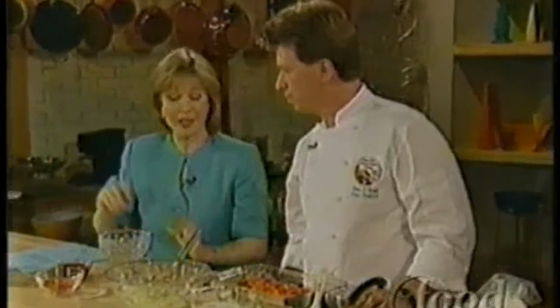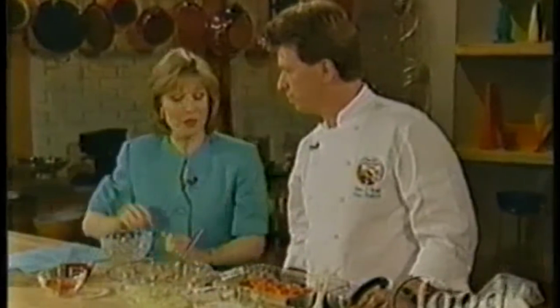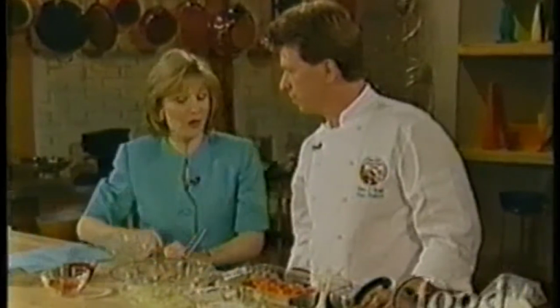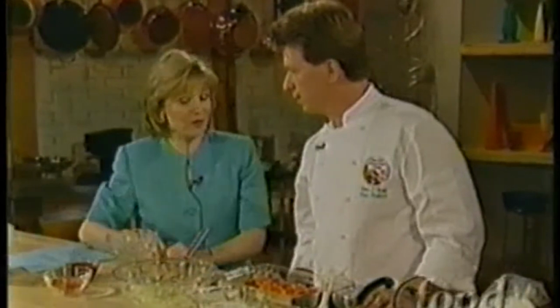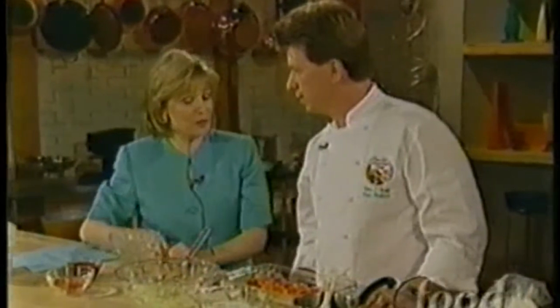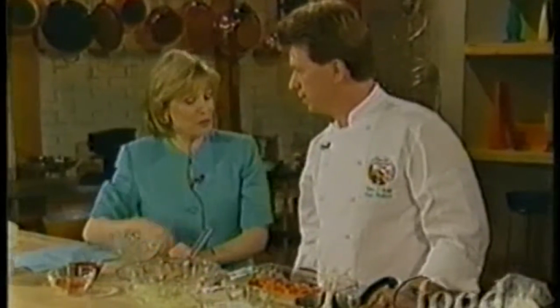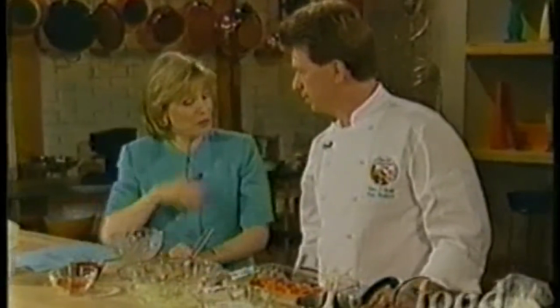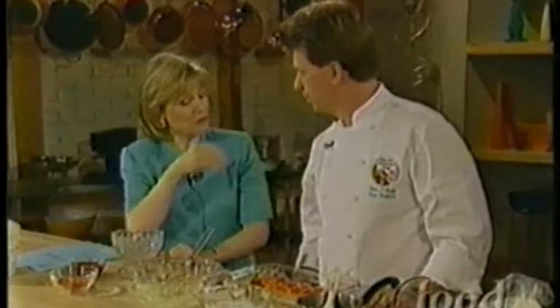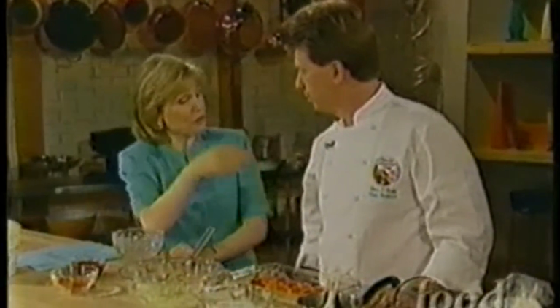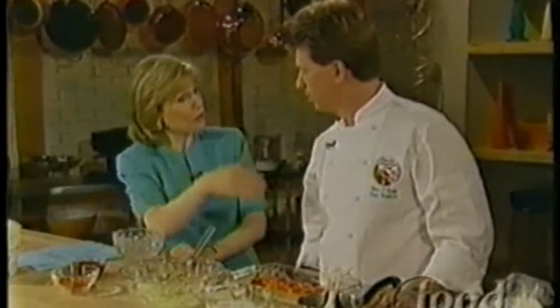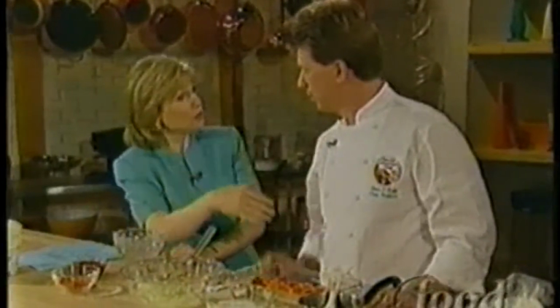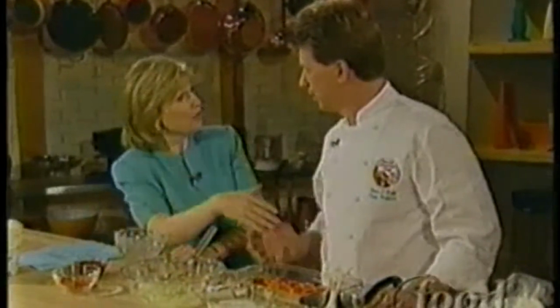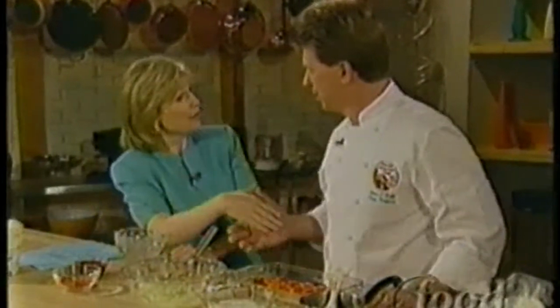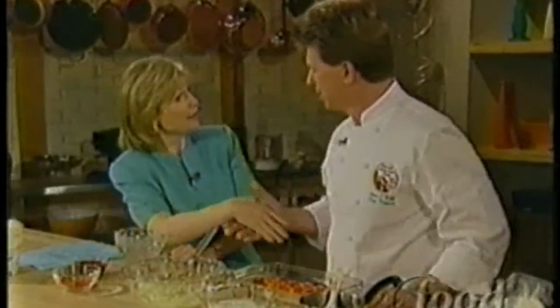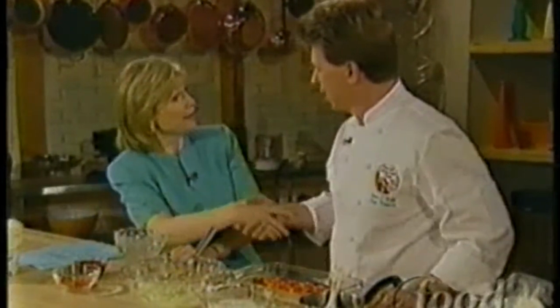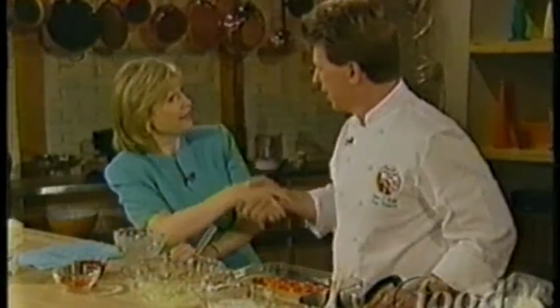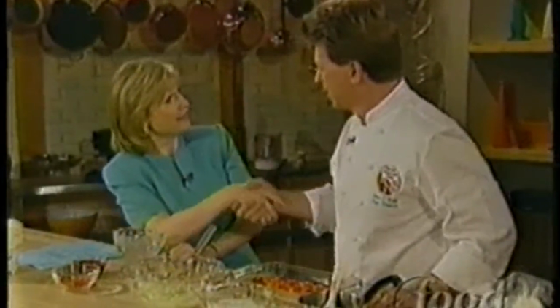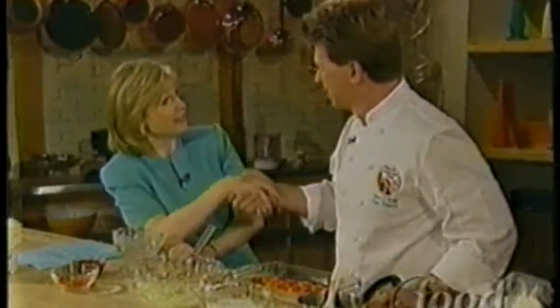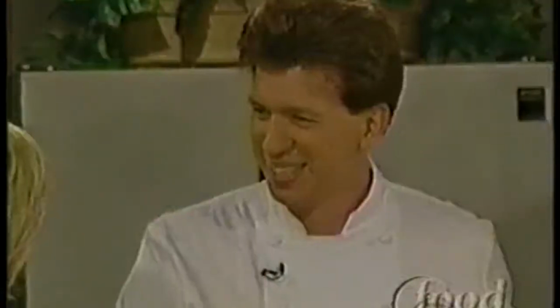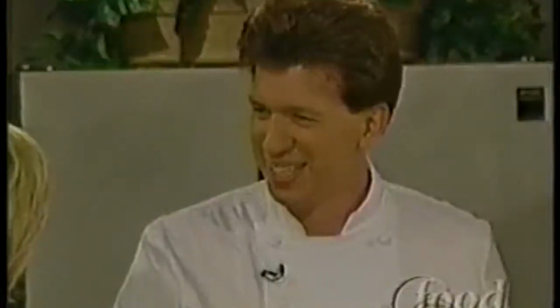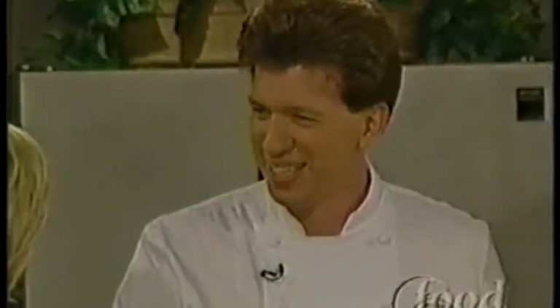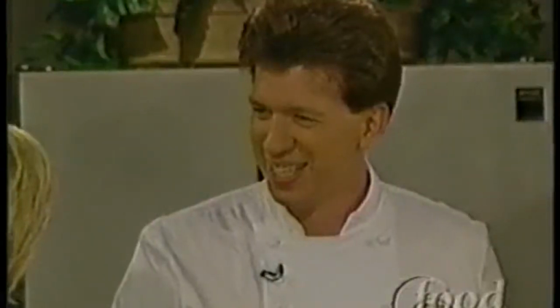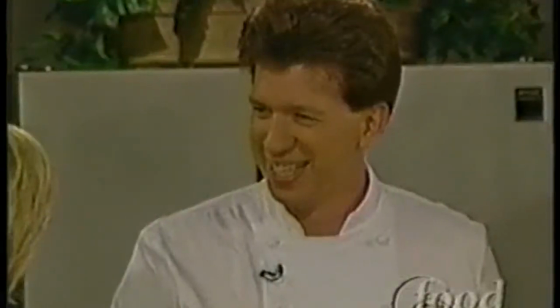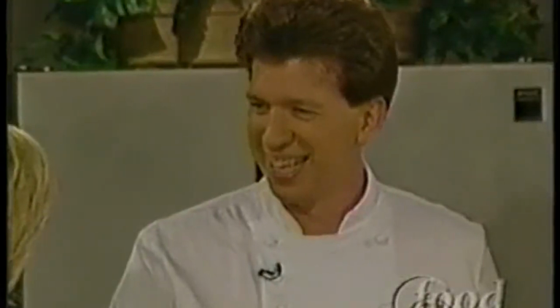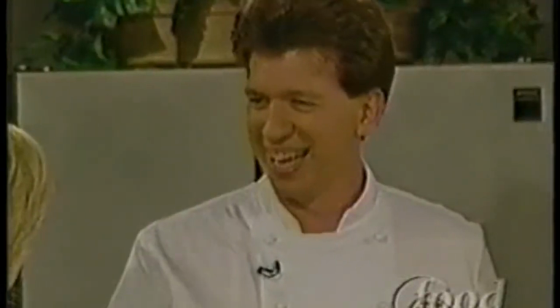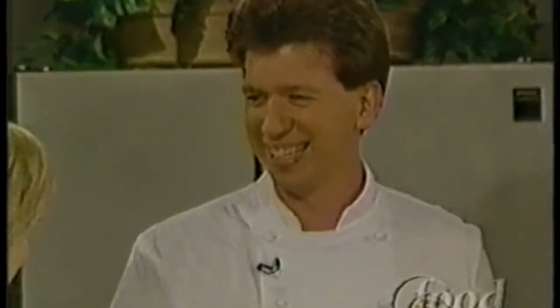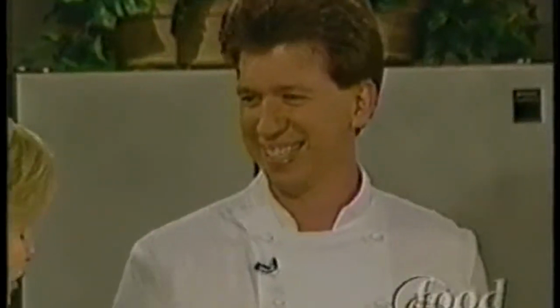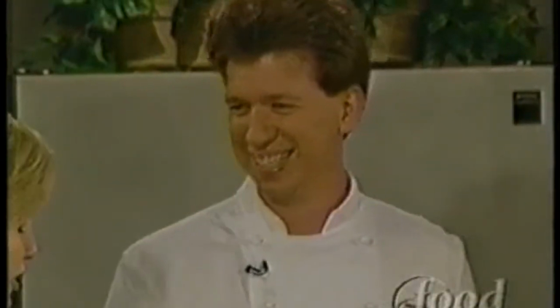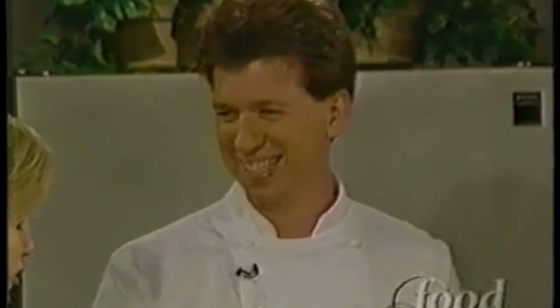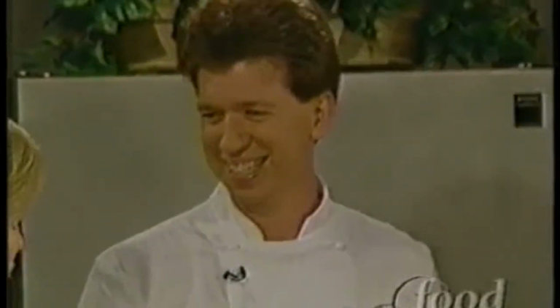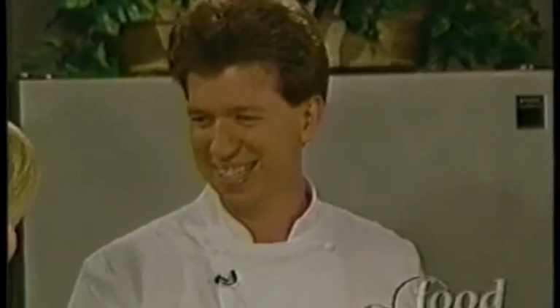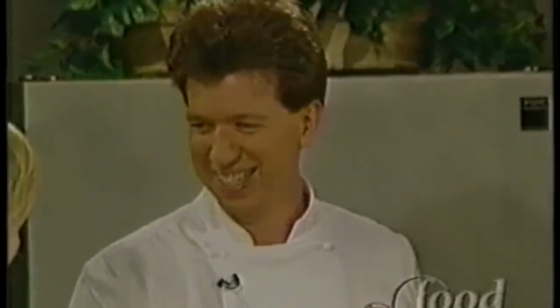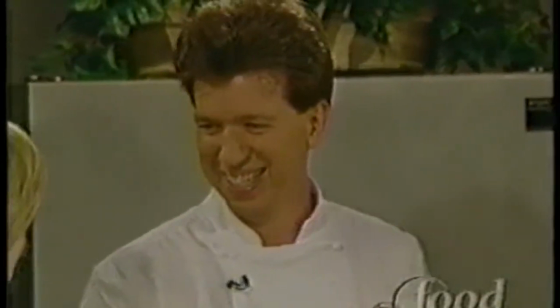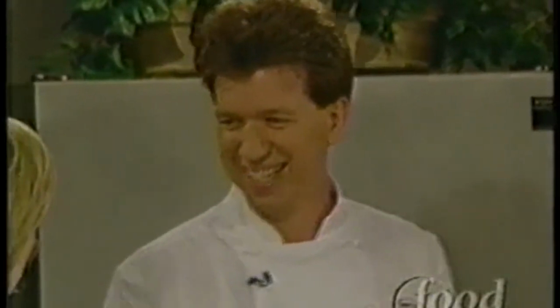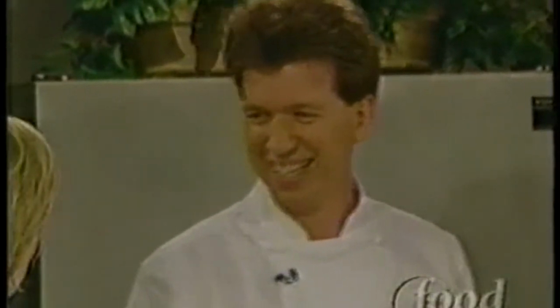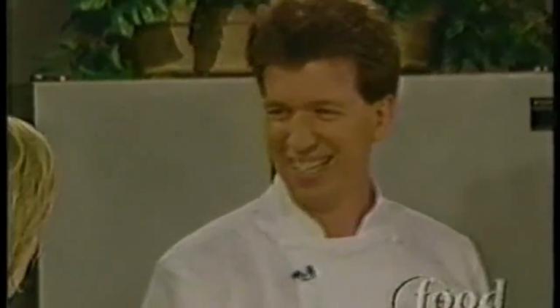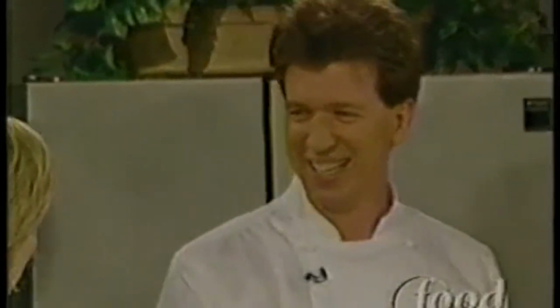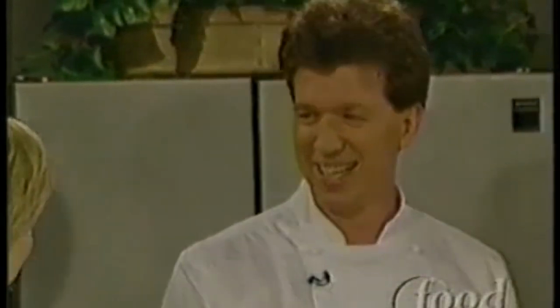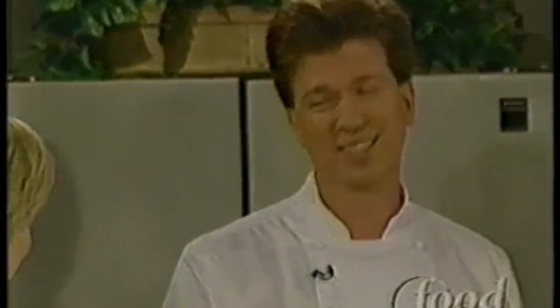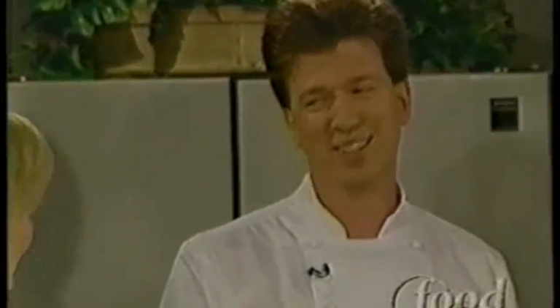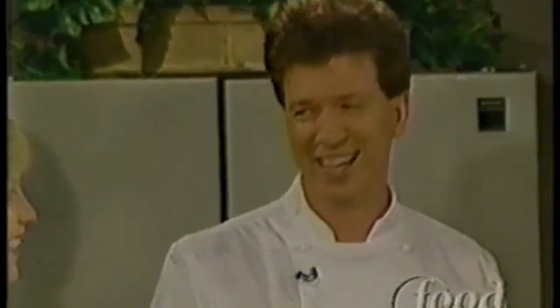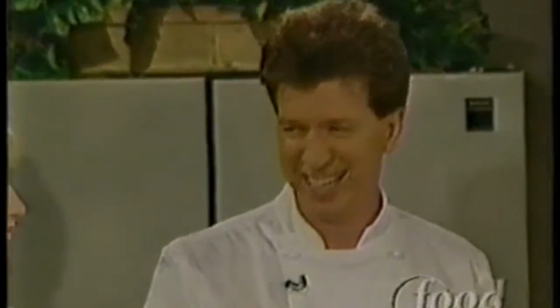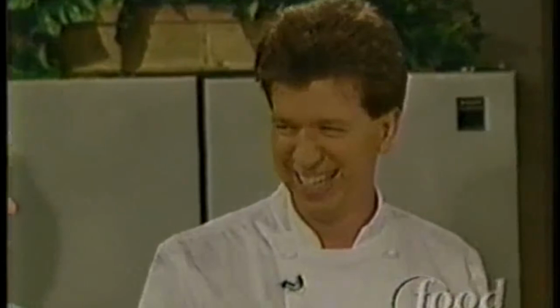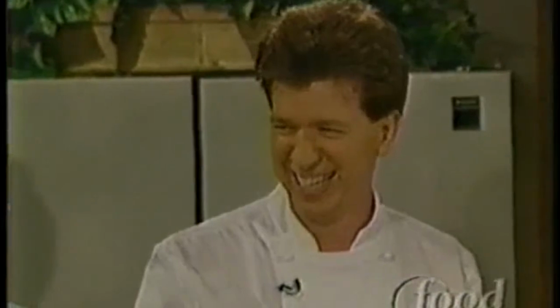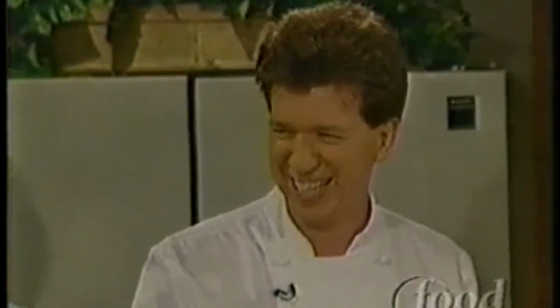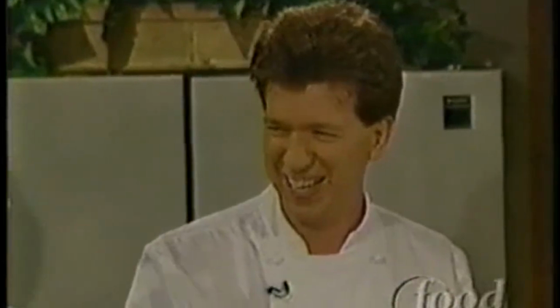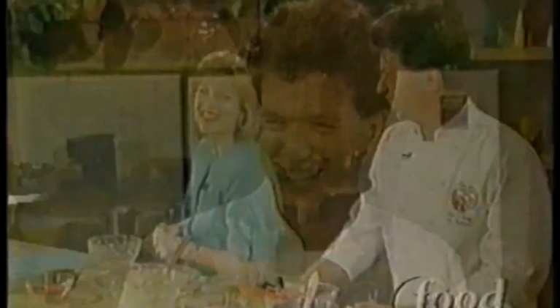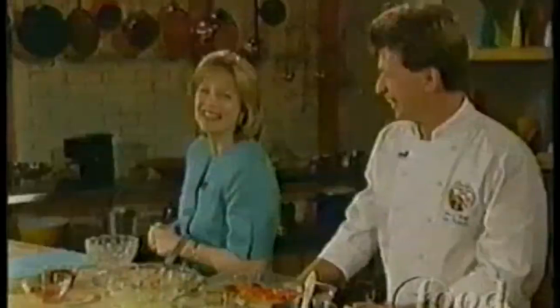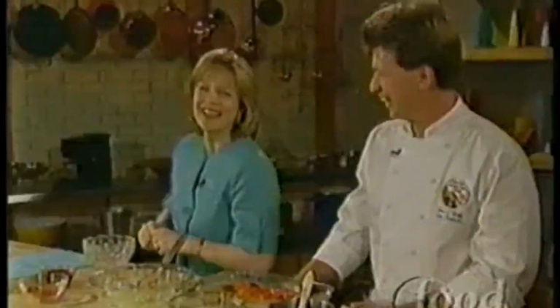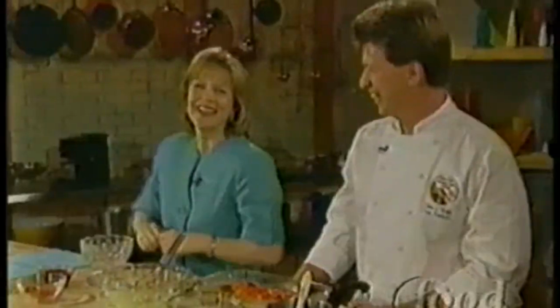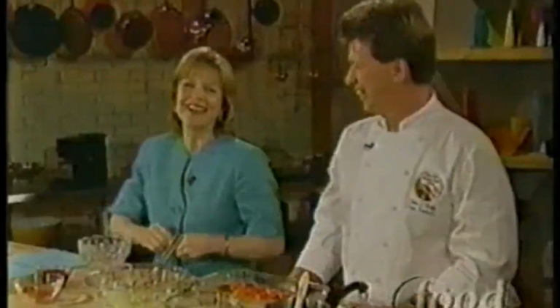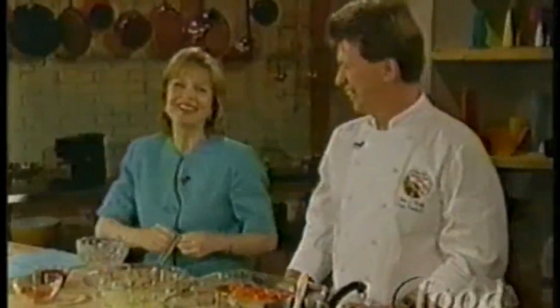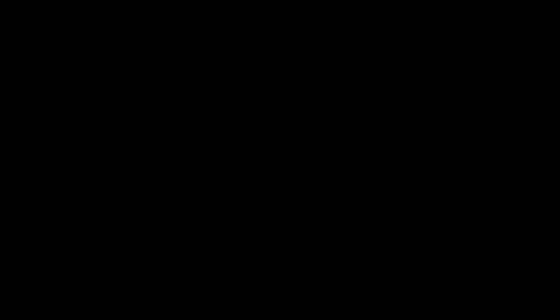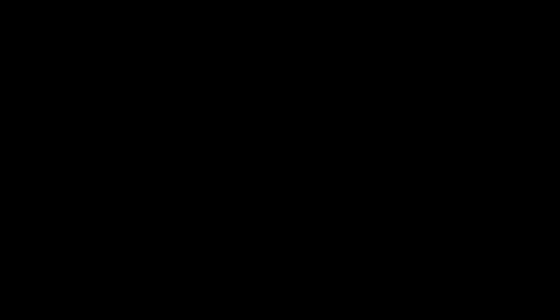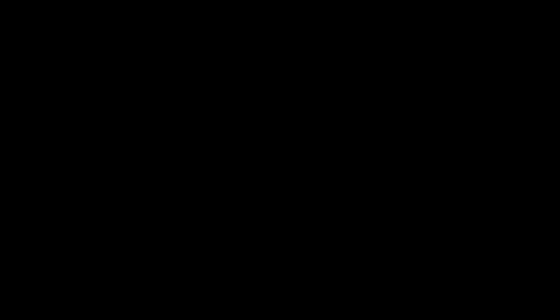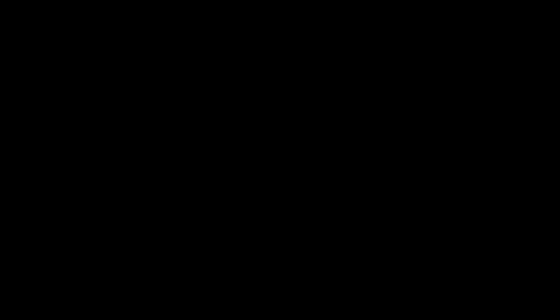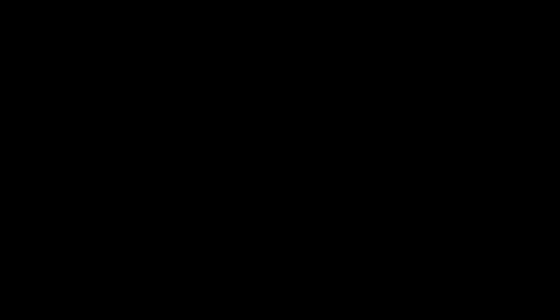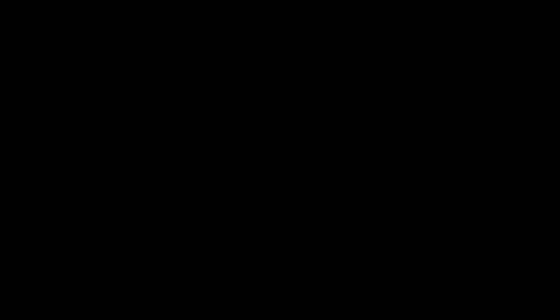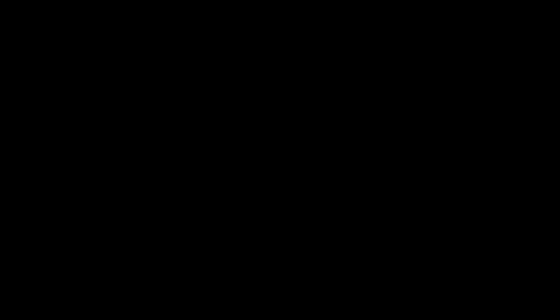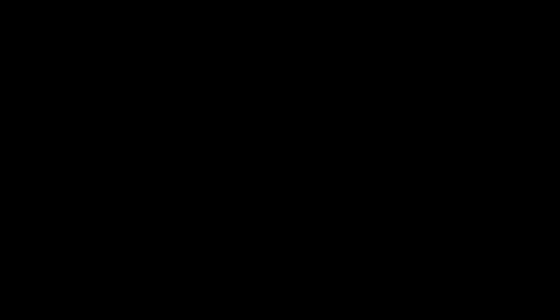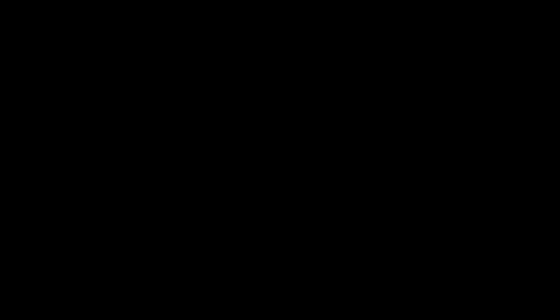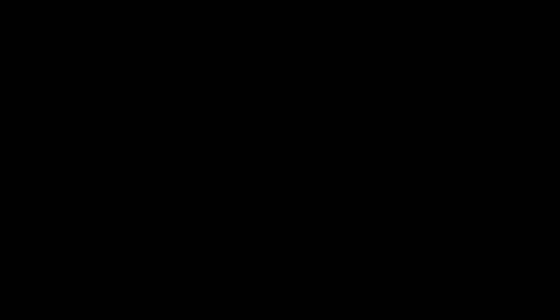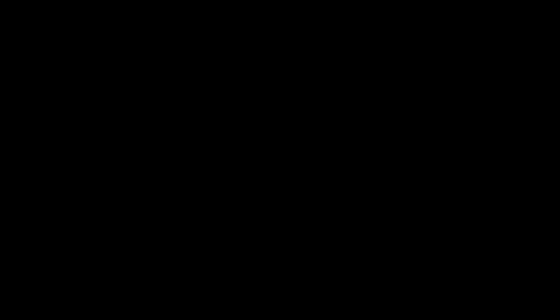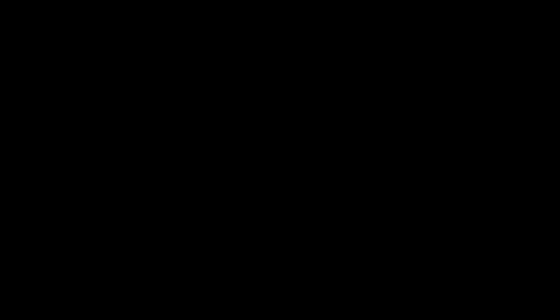Thank you. All of this is beautiful. Good luck in the Culinary Olympics. Thanks — we know you'll represent us well.